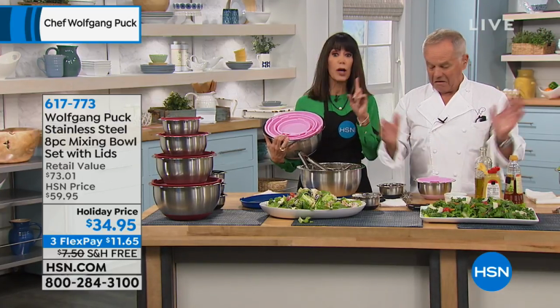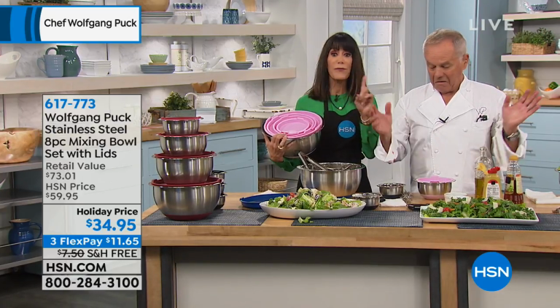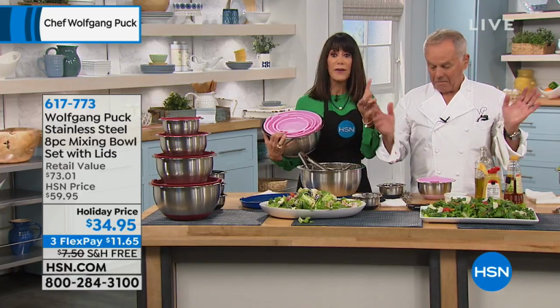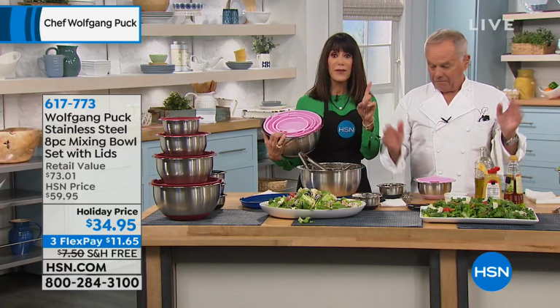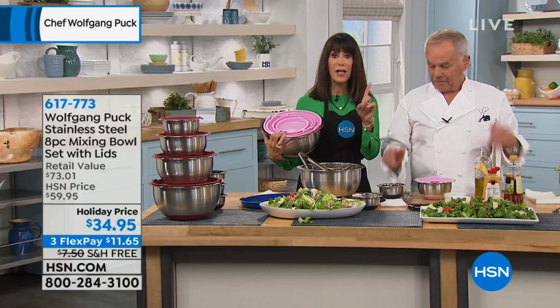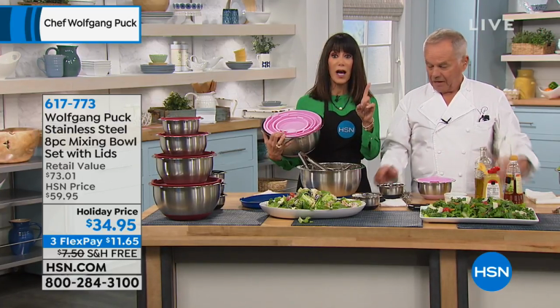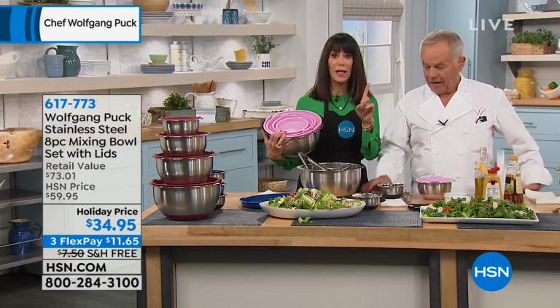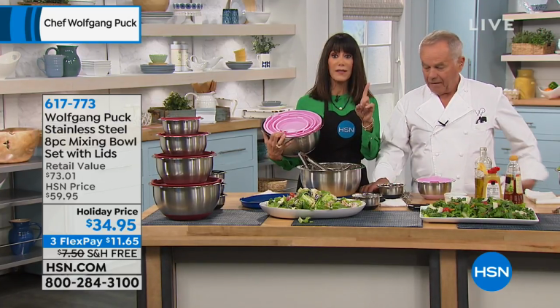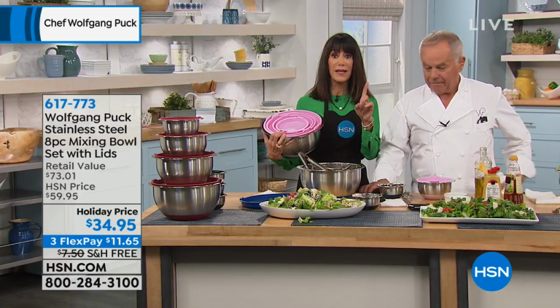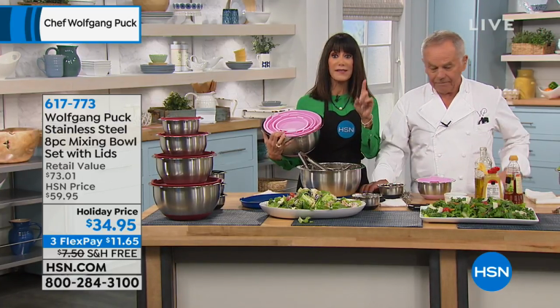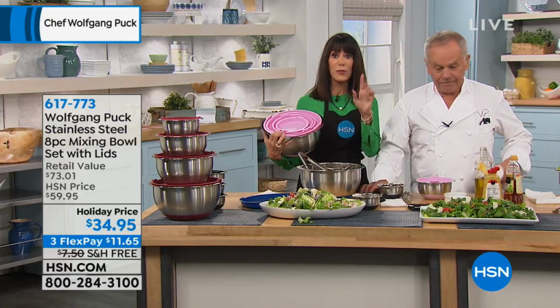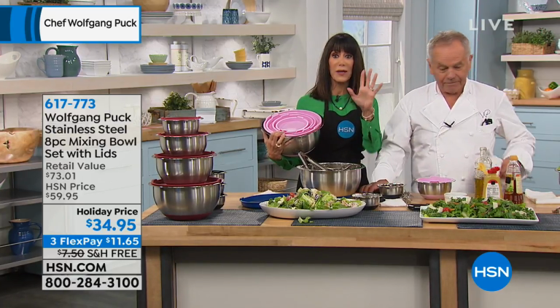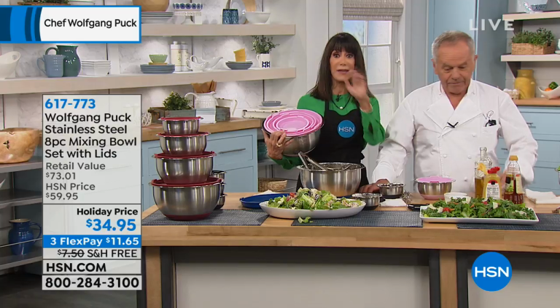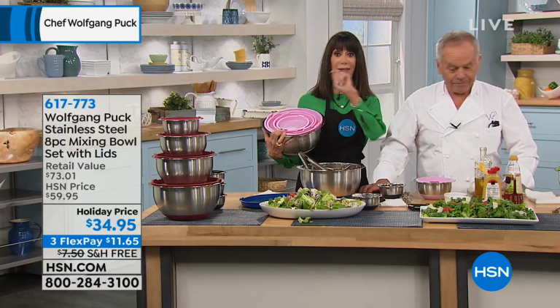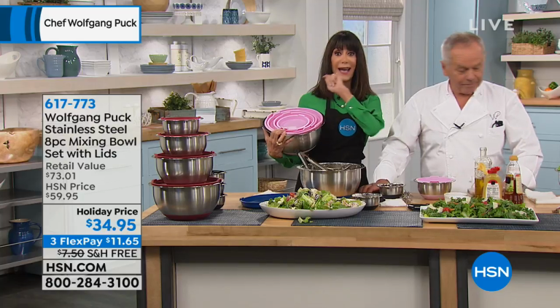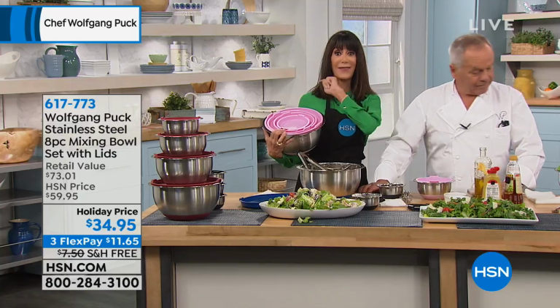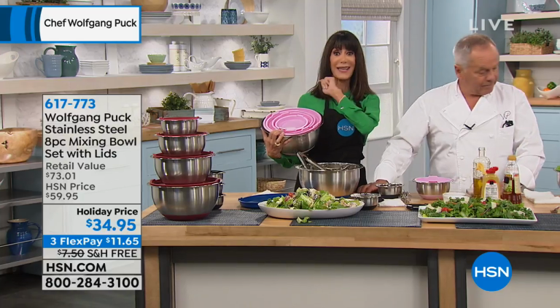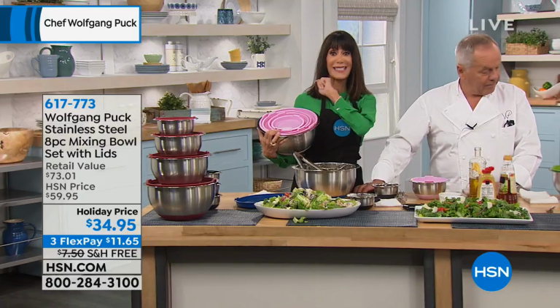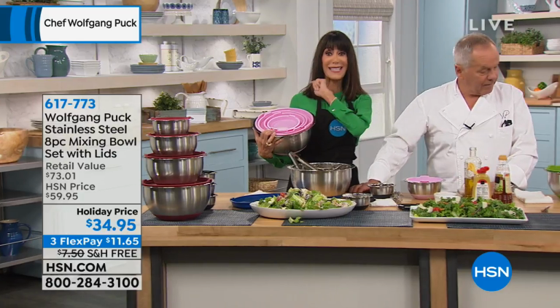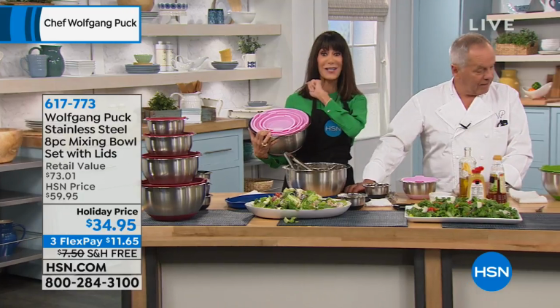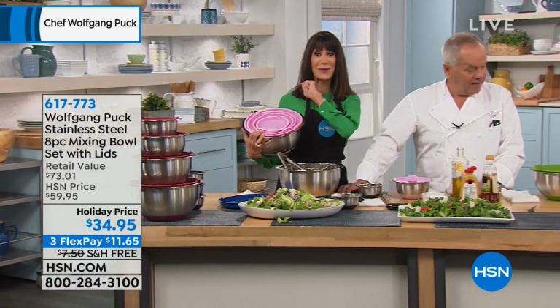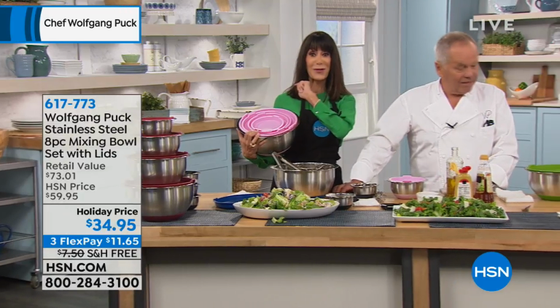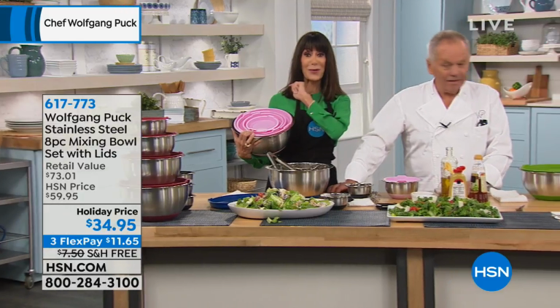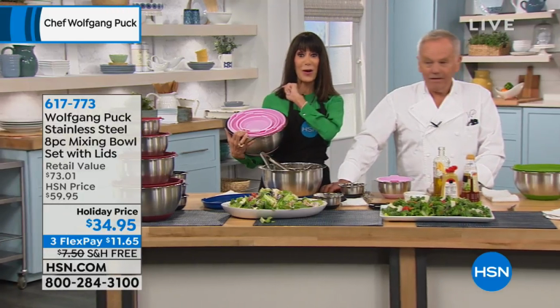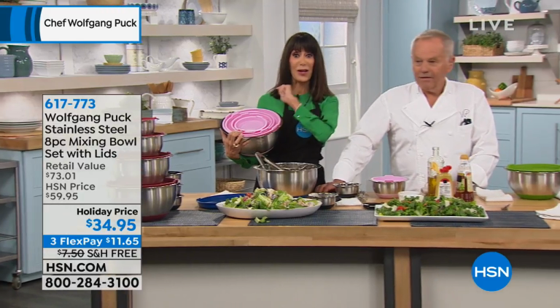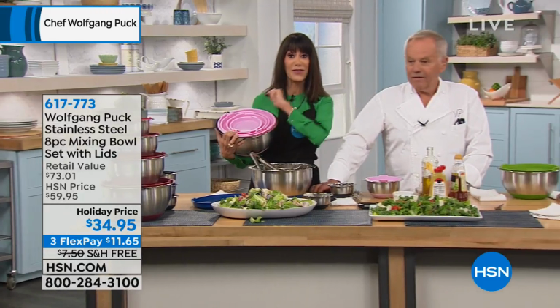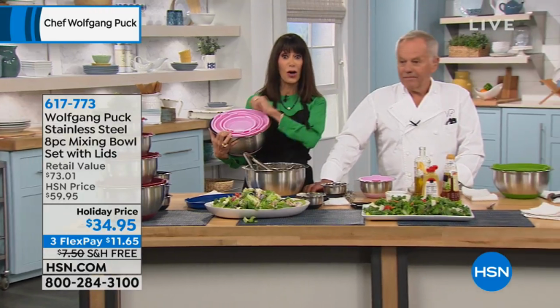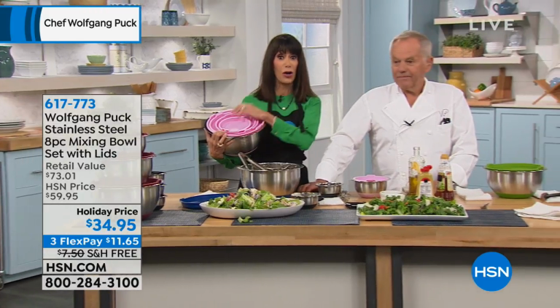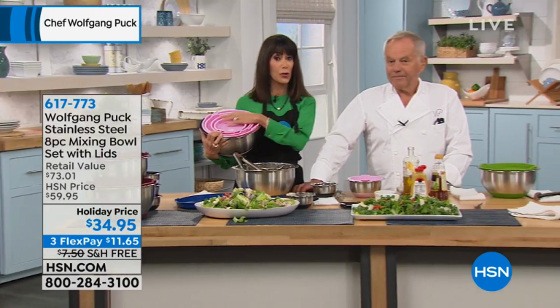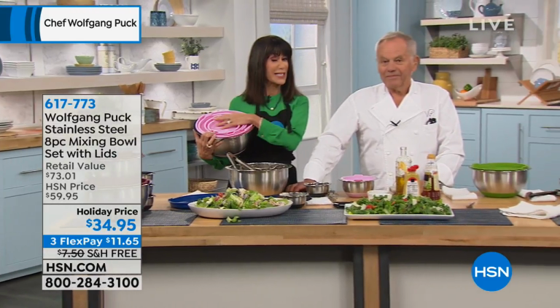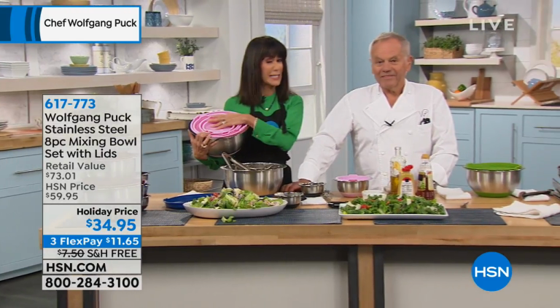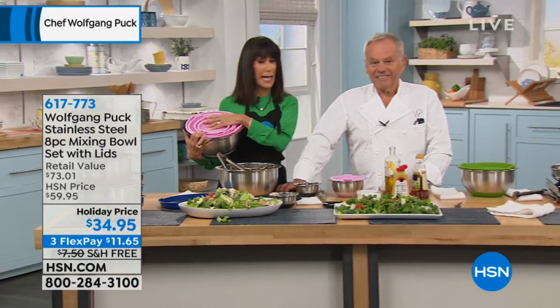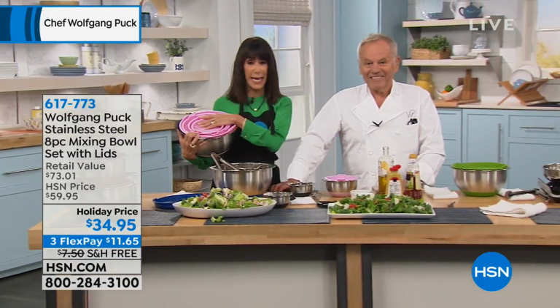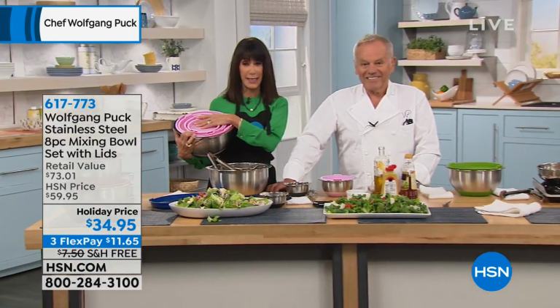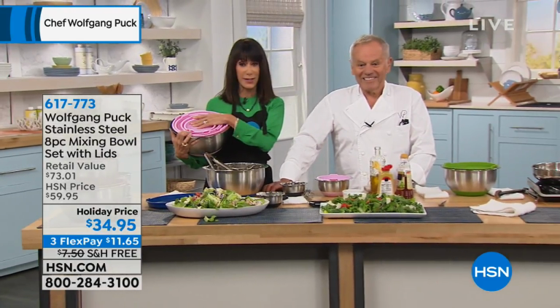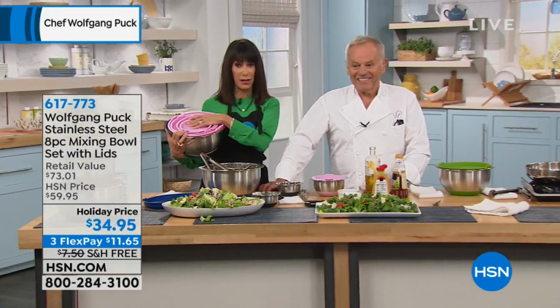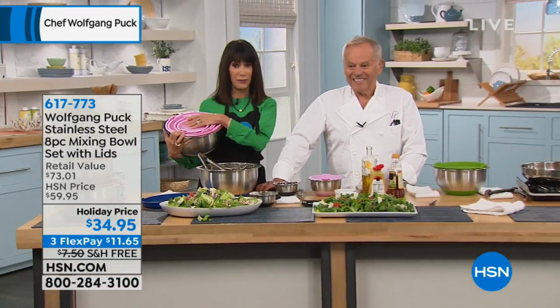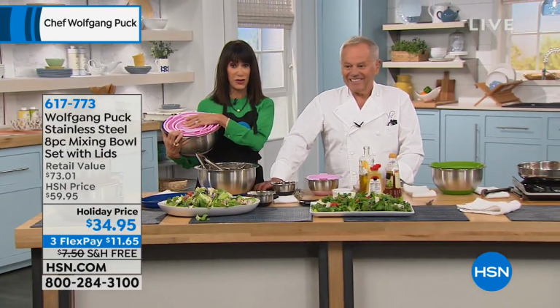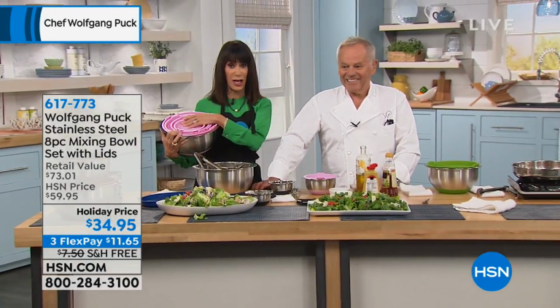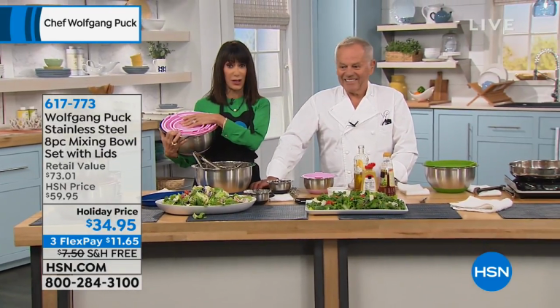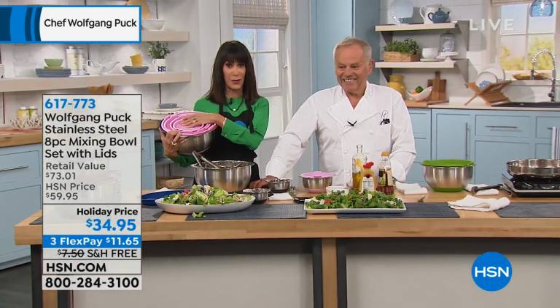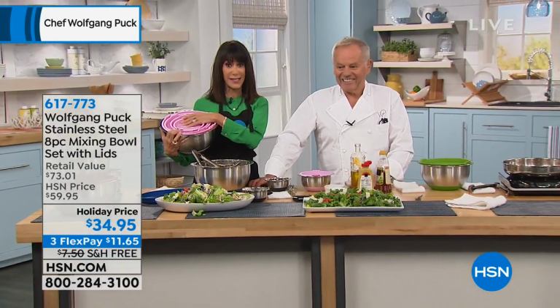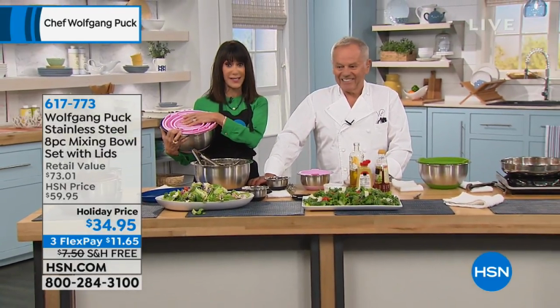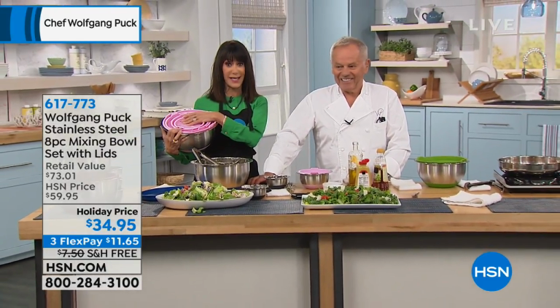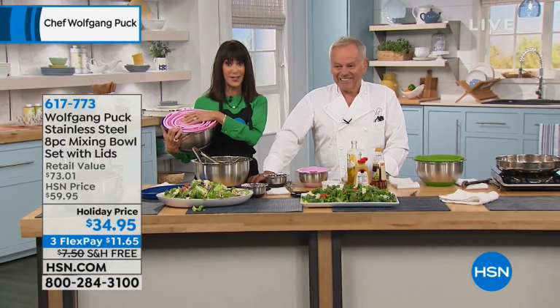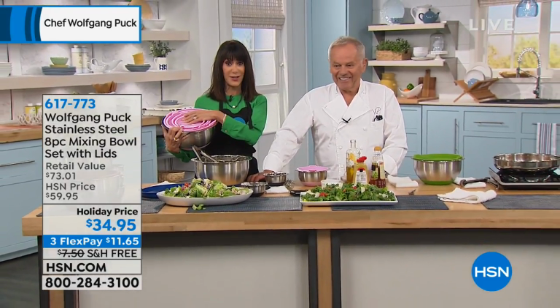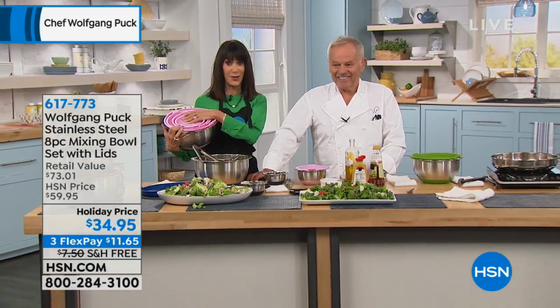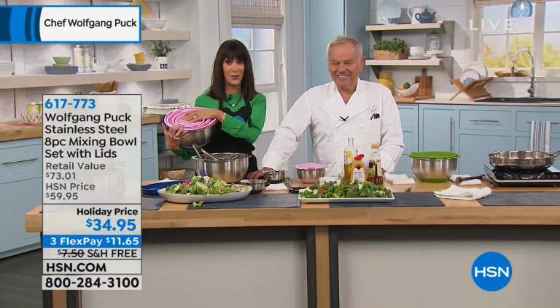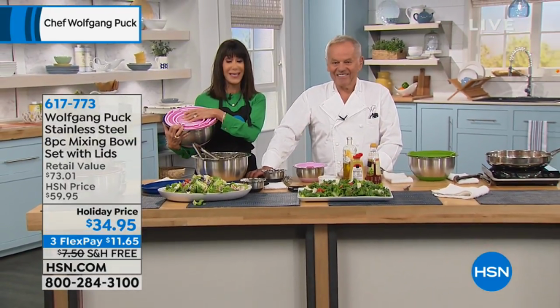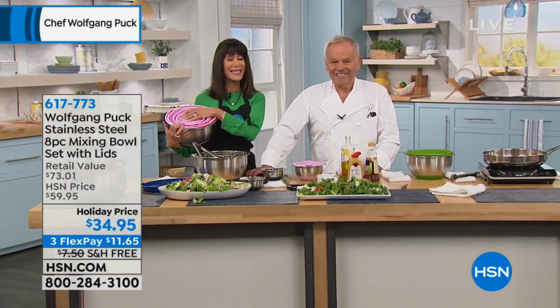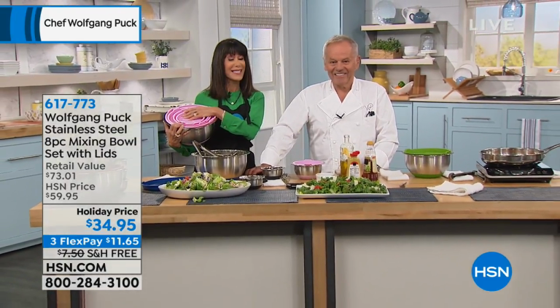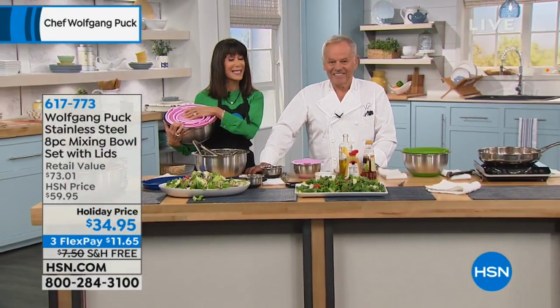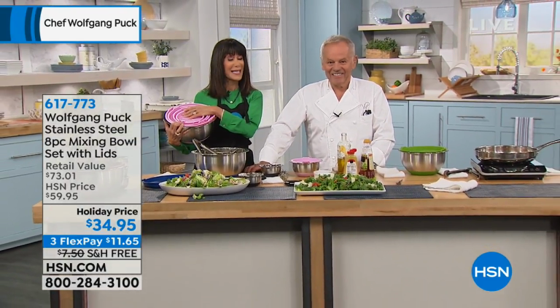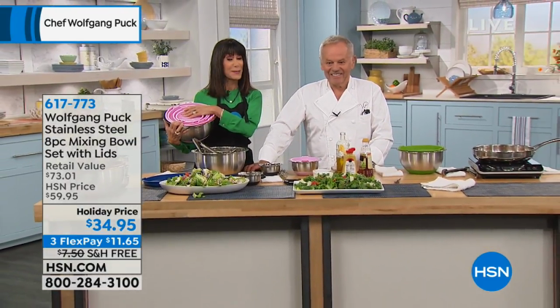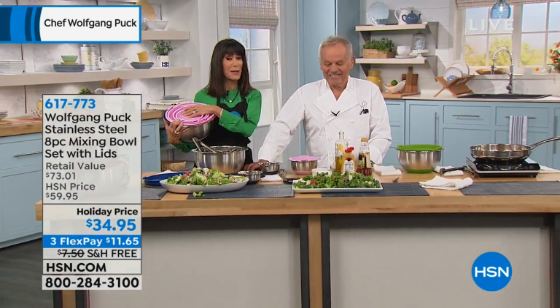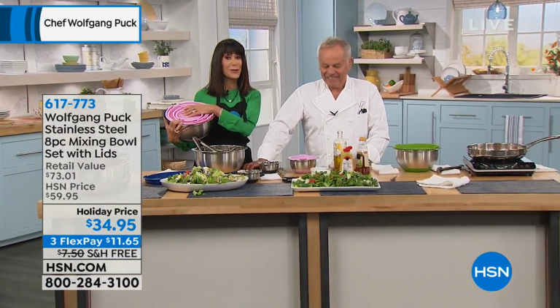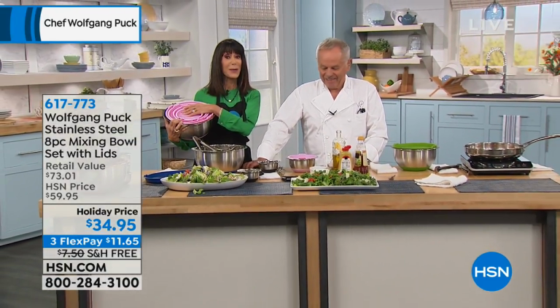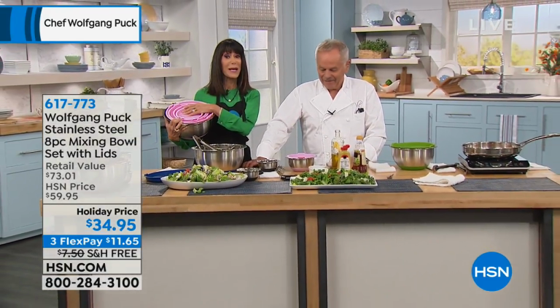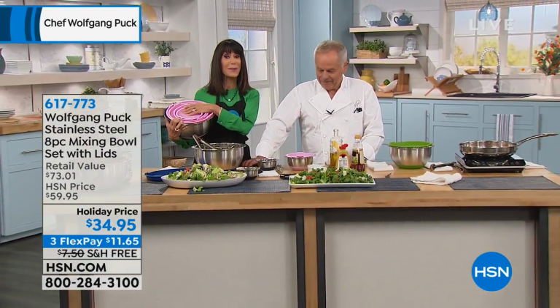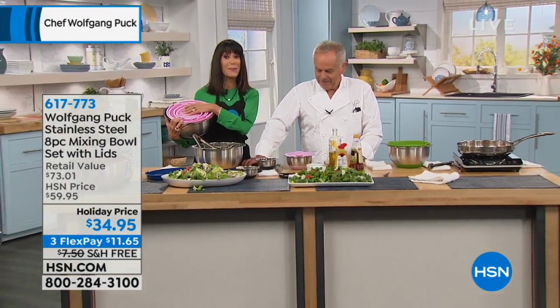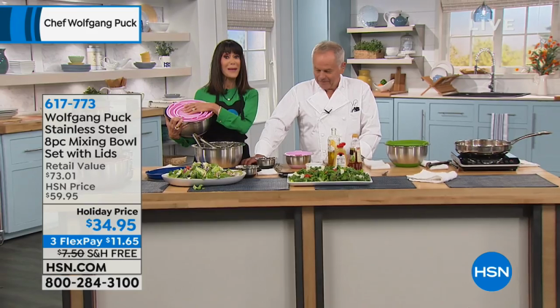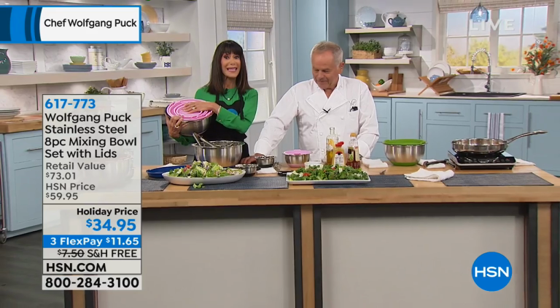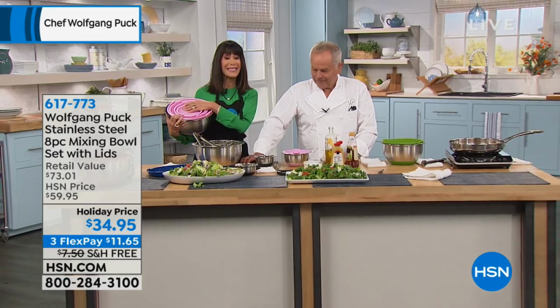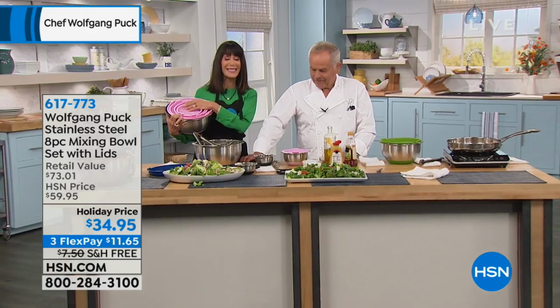Perfect for the holidays, and we even have the extended return policy all the way to the end of January. Stay tuned — today's special is coming up next.